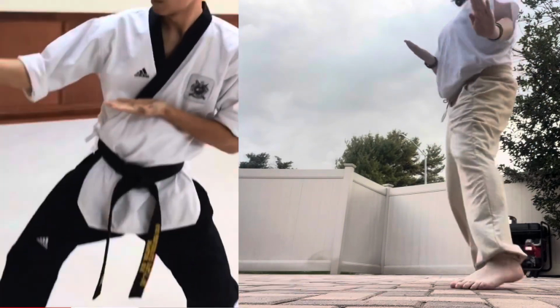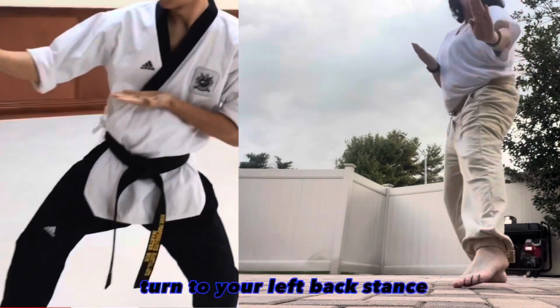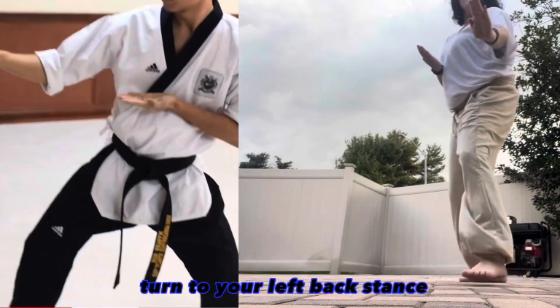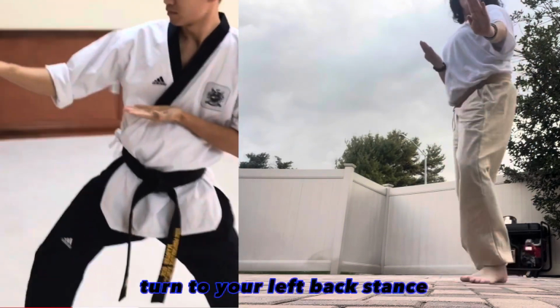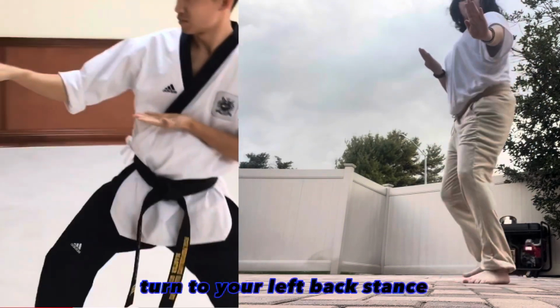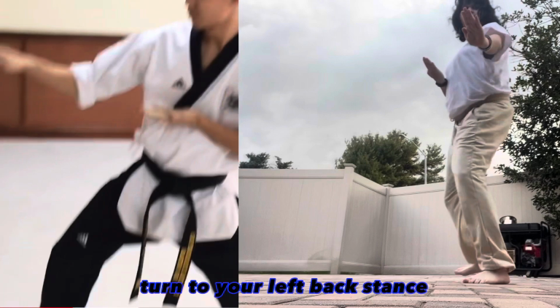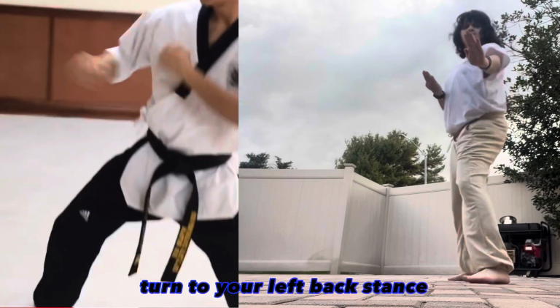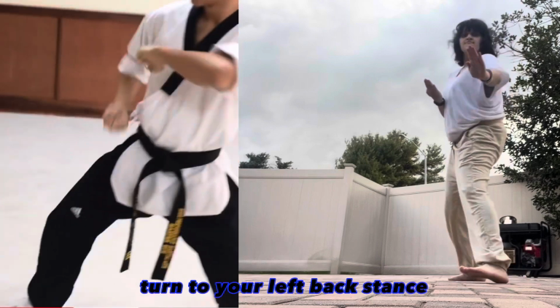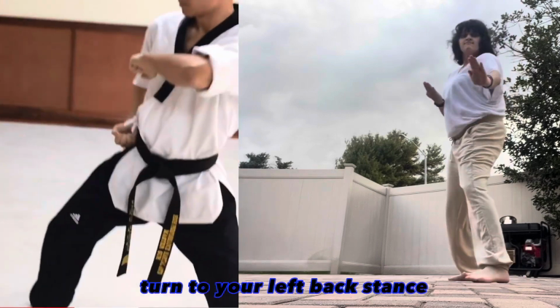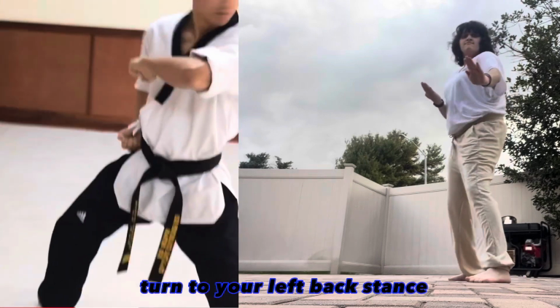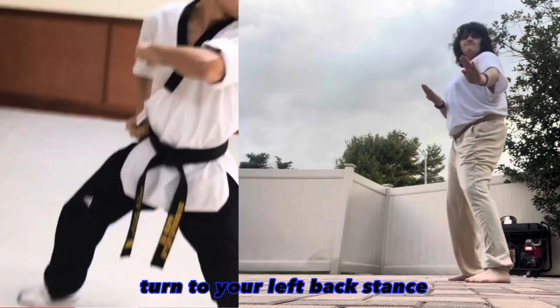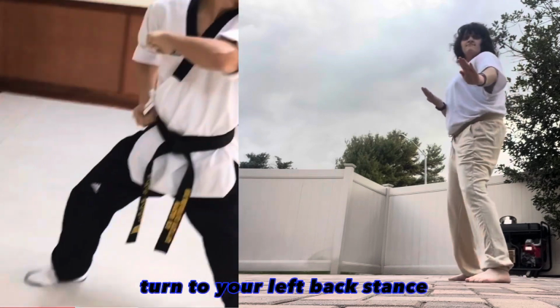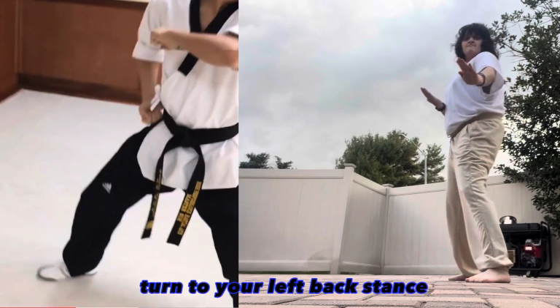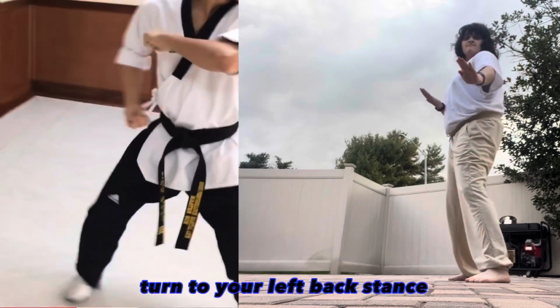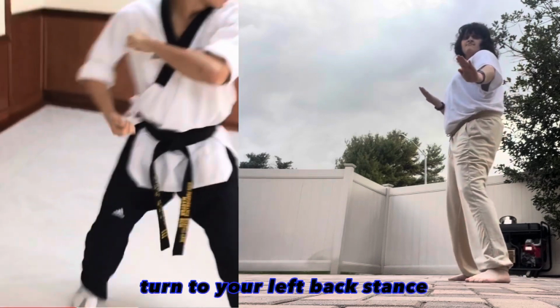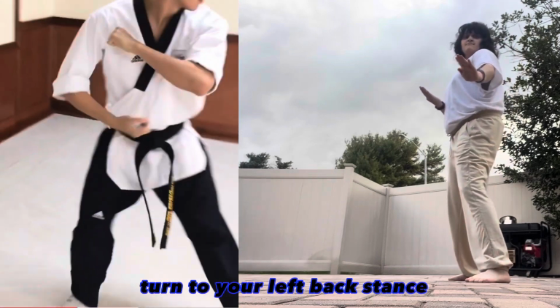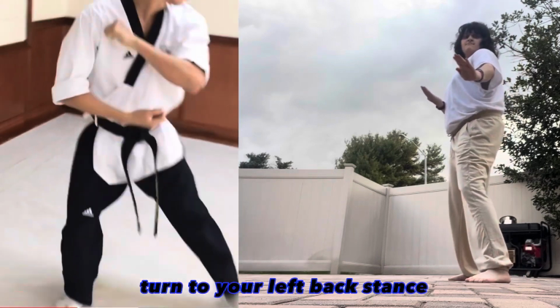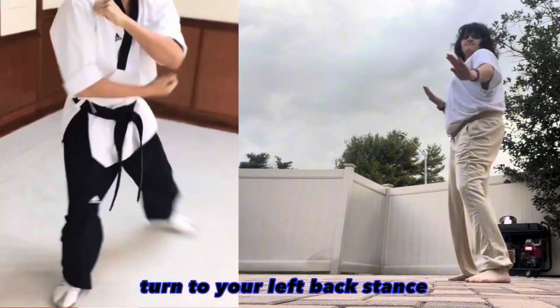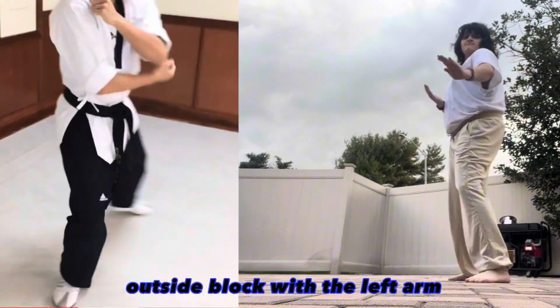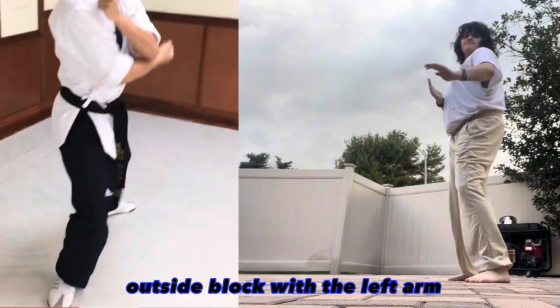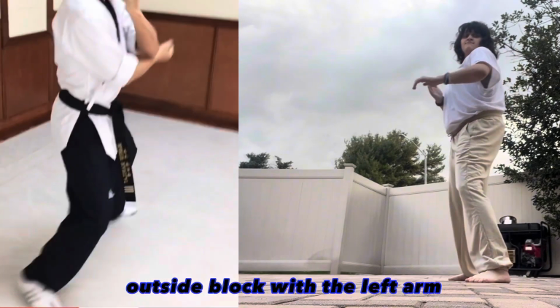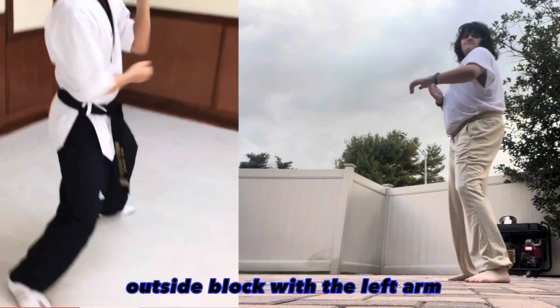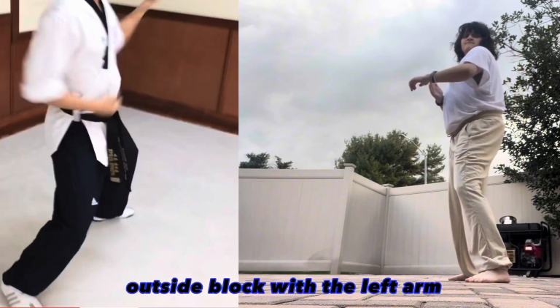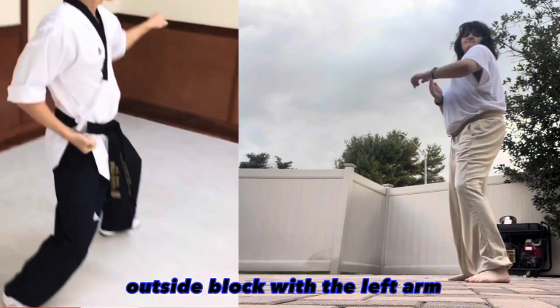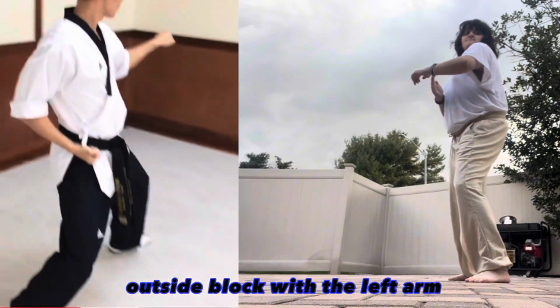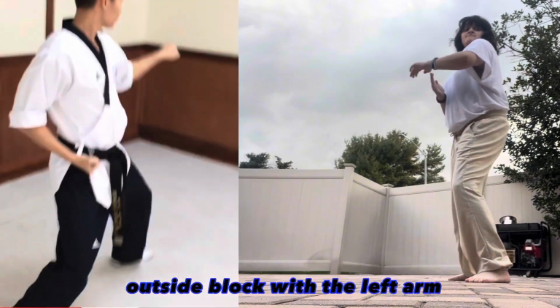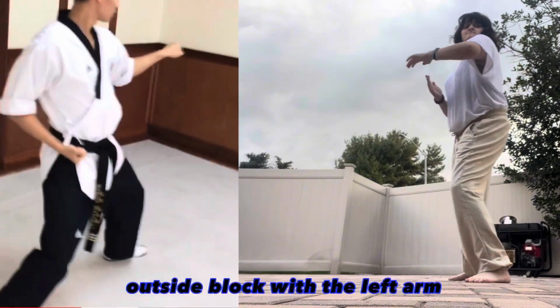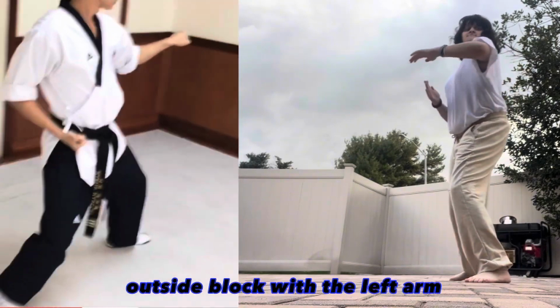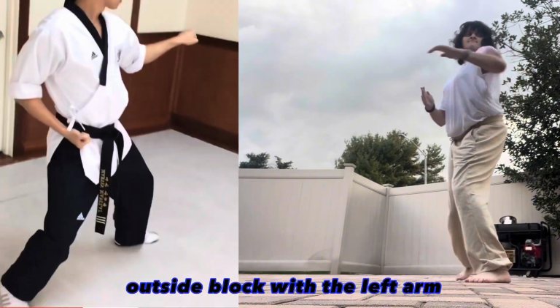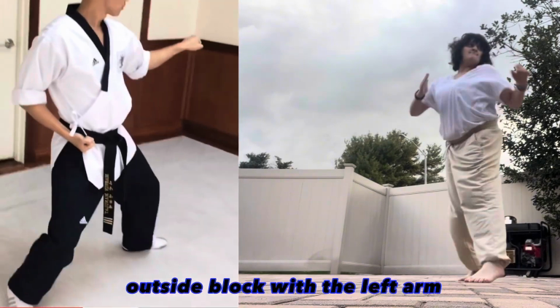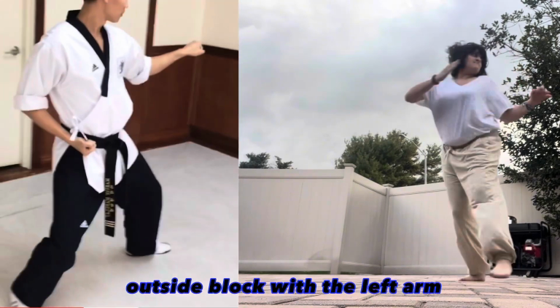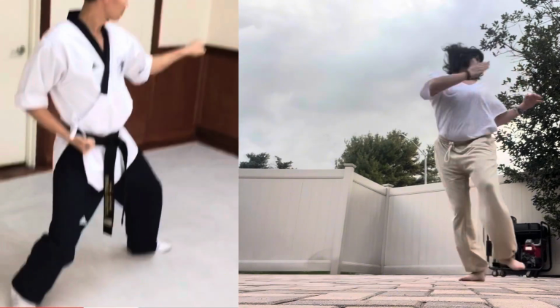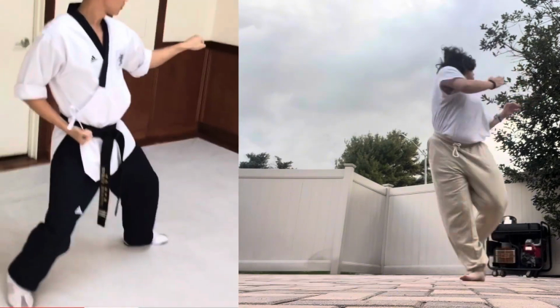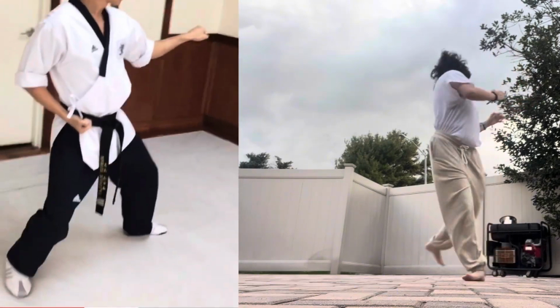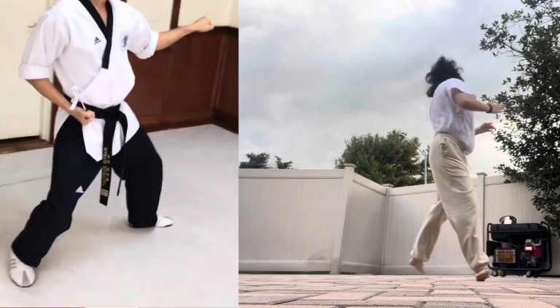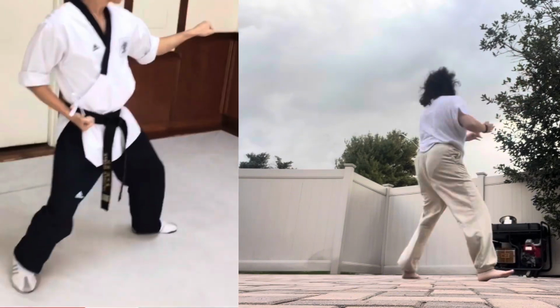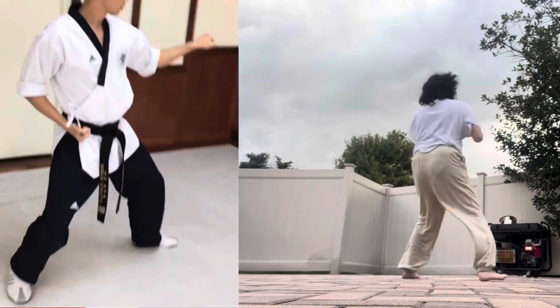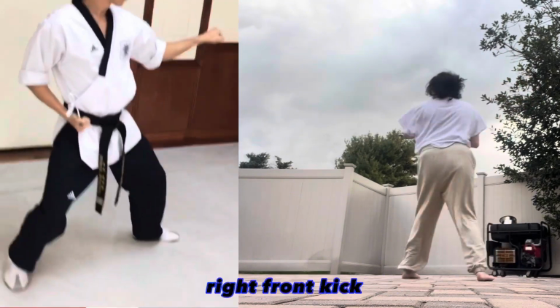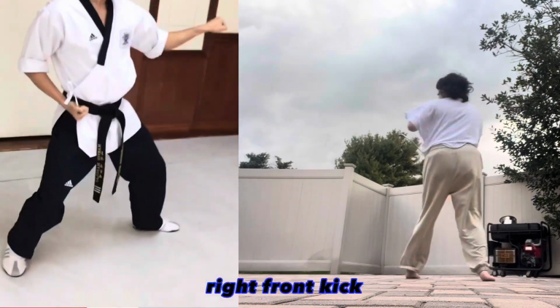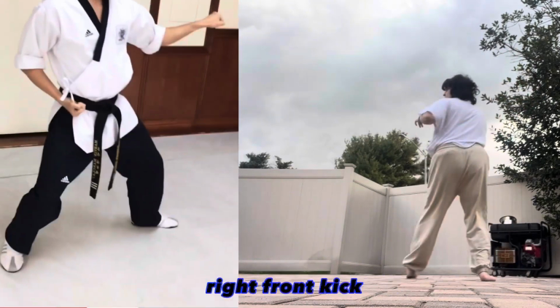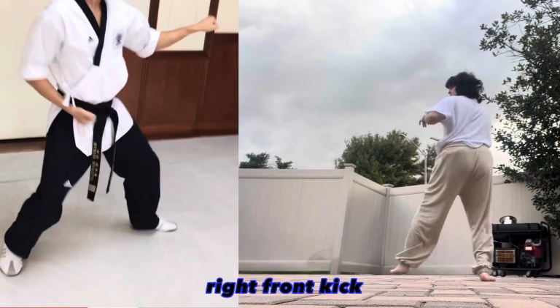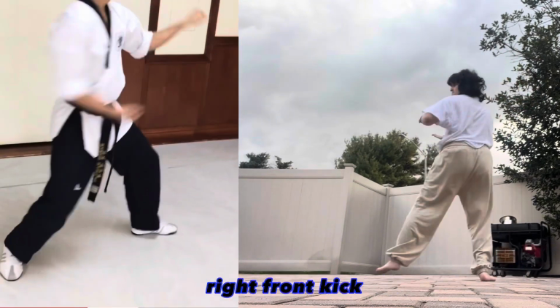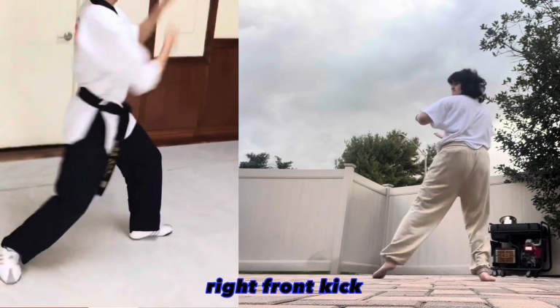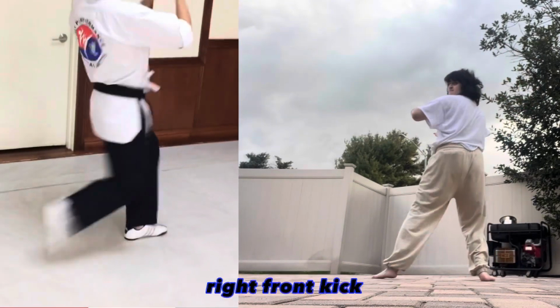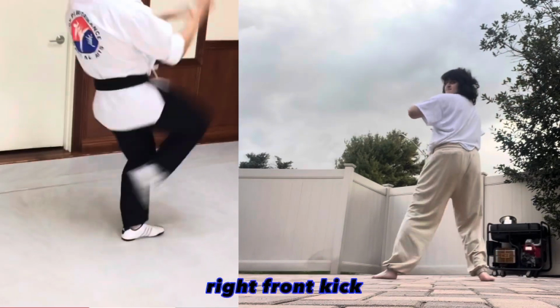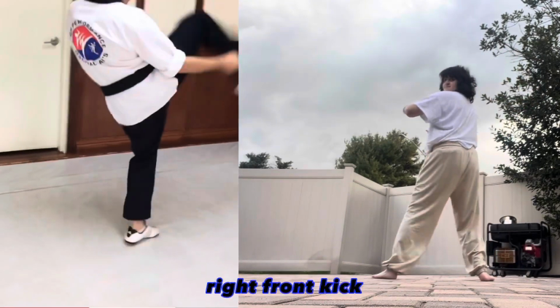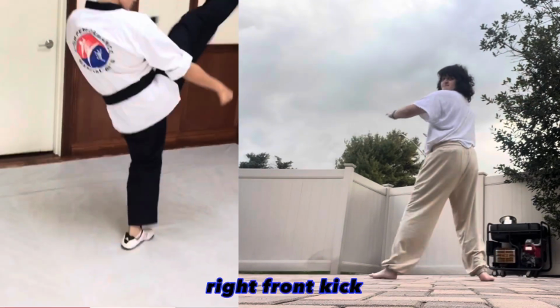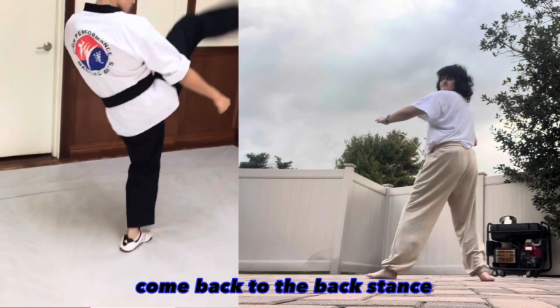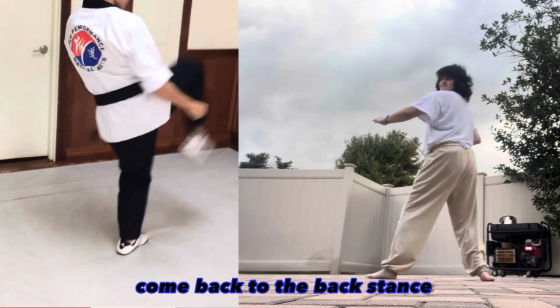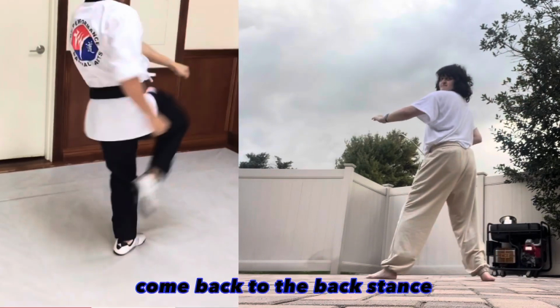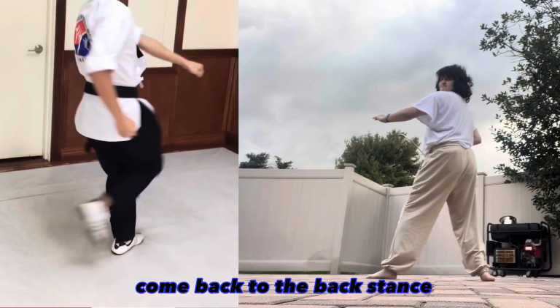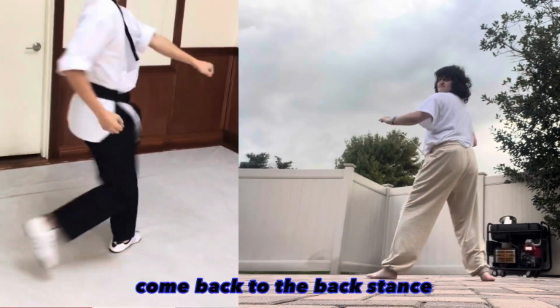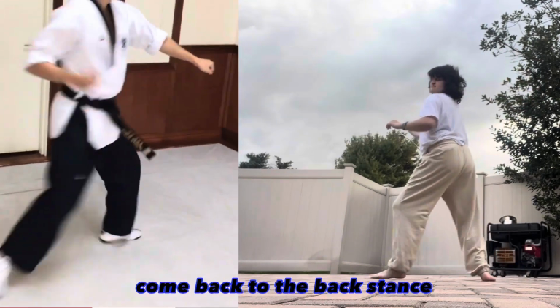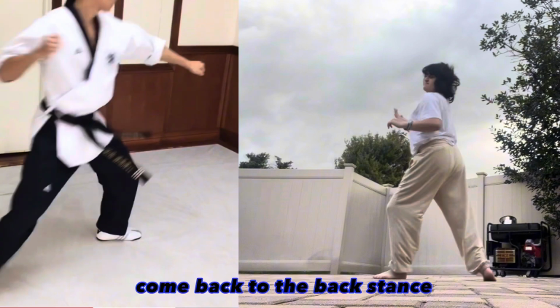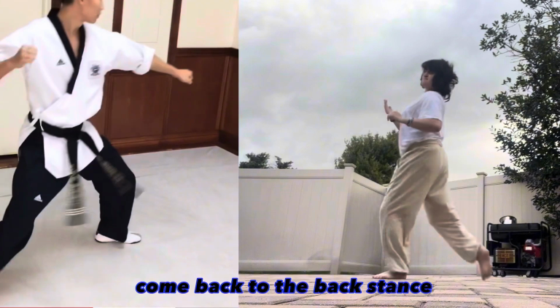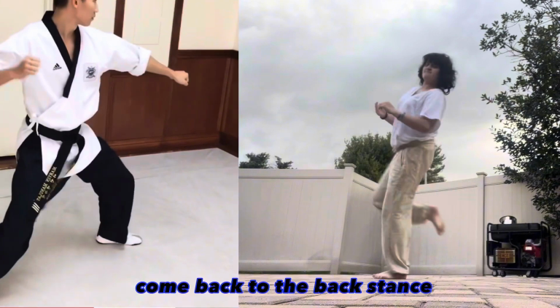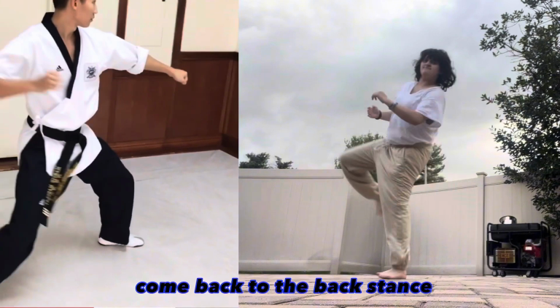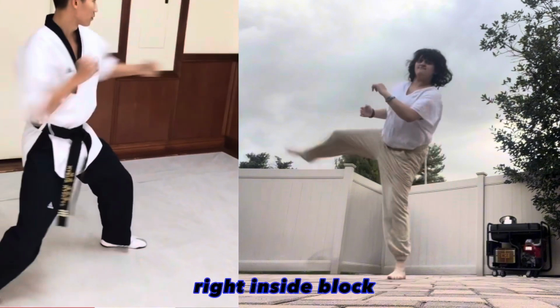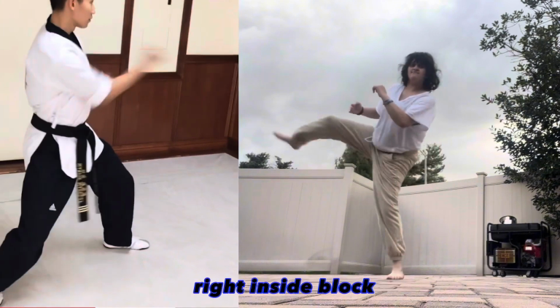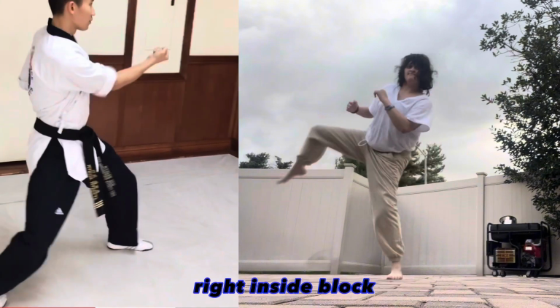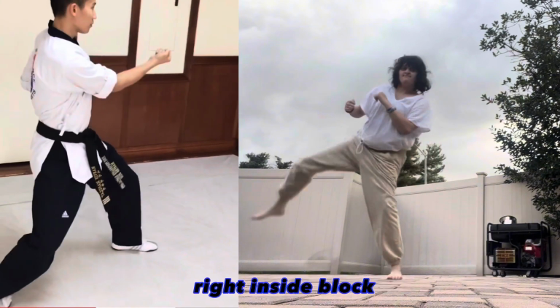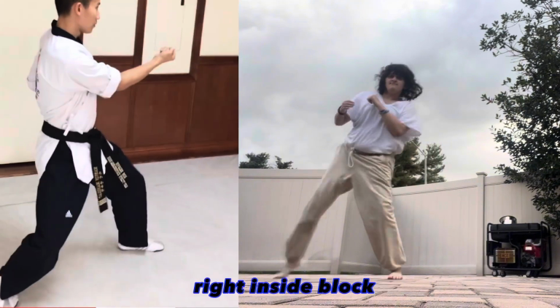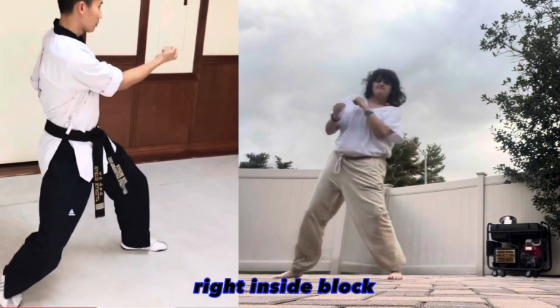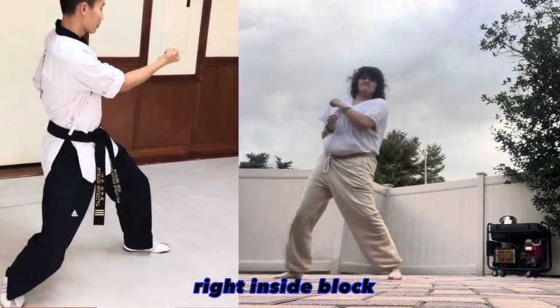Turn to your left, back stance, outside block with the left arm. Right front kick, come back to the back stance, right inside block.